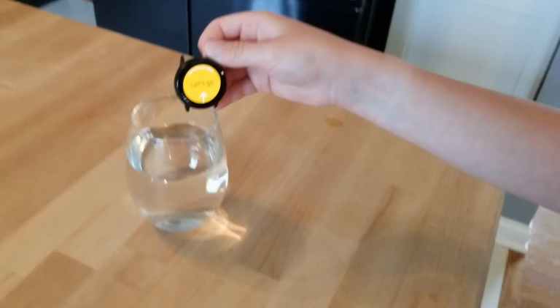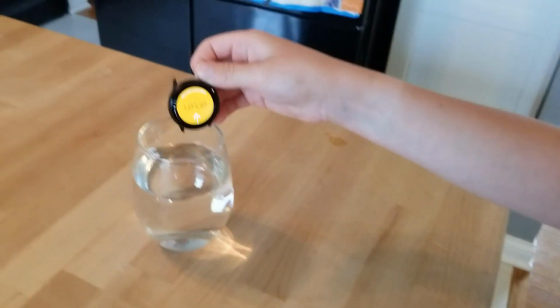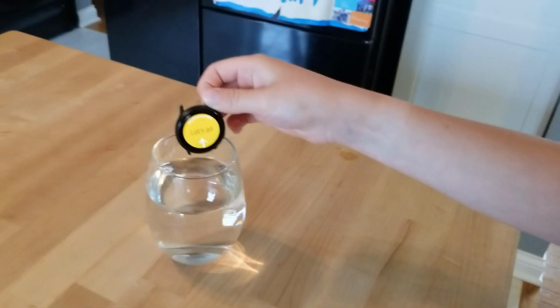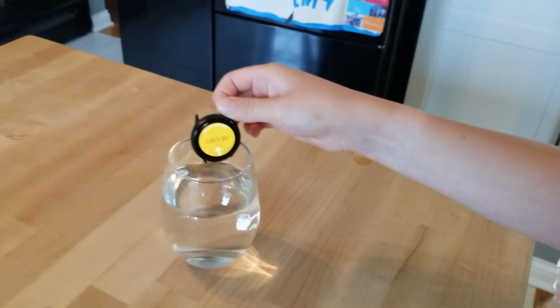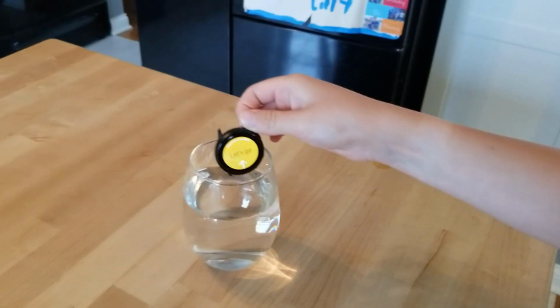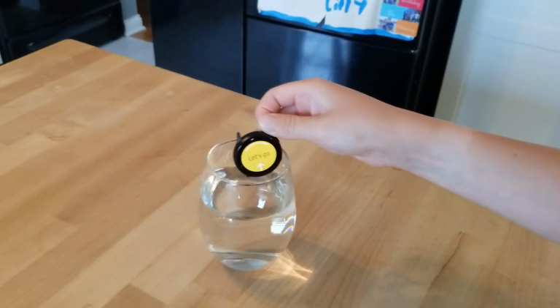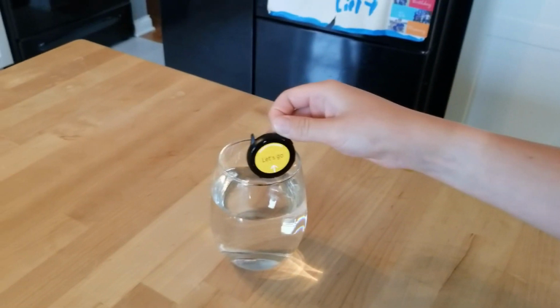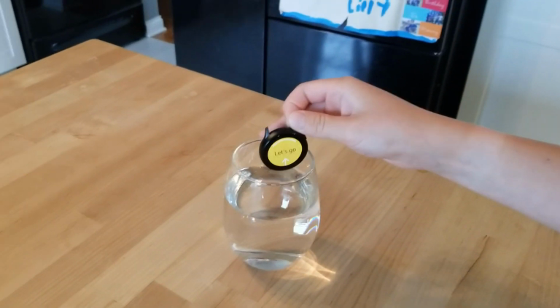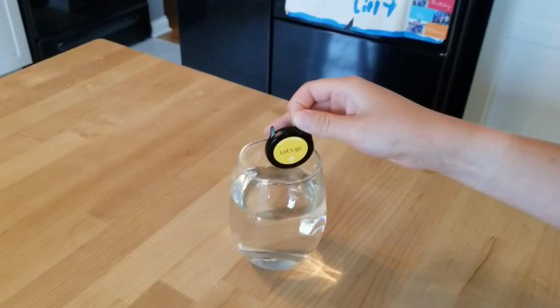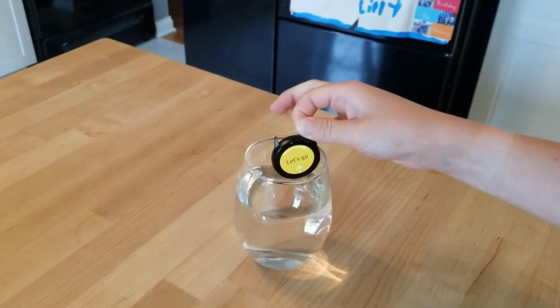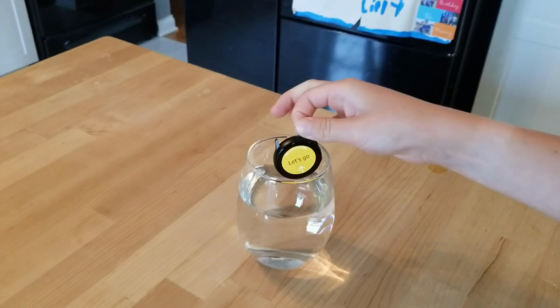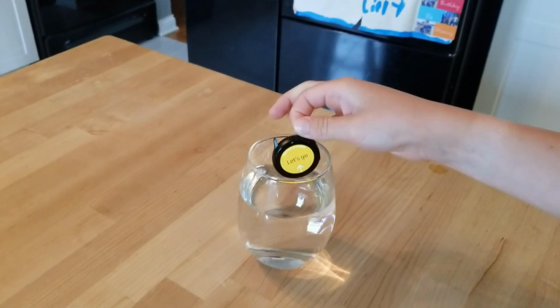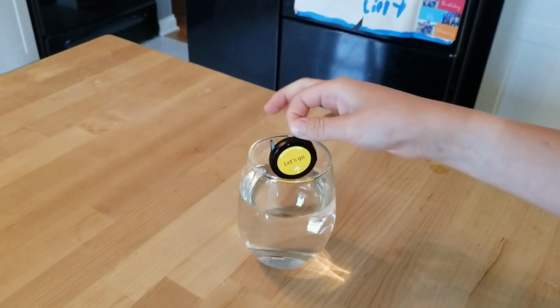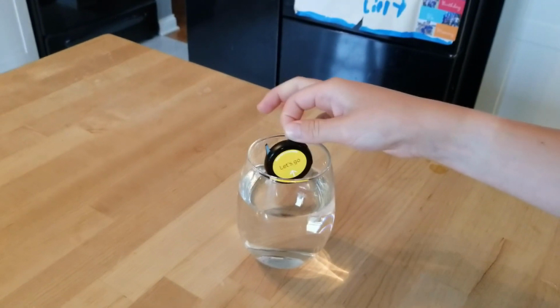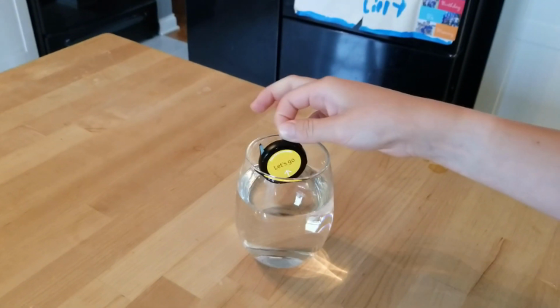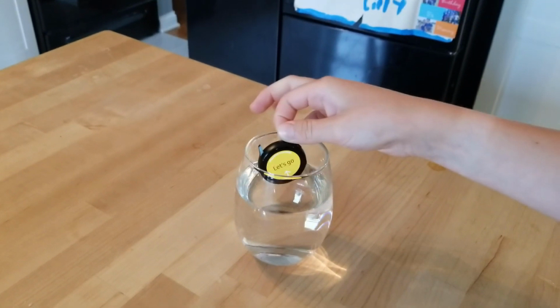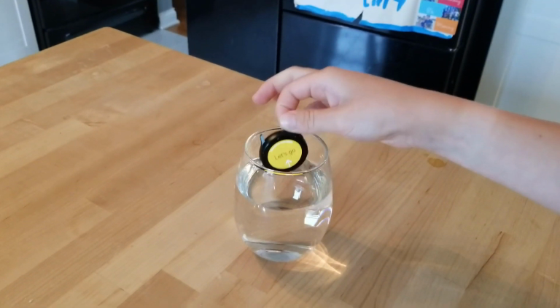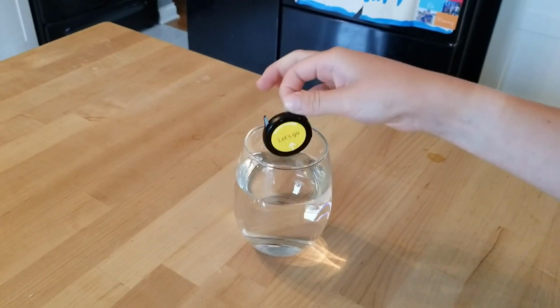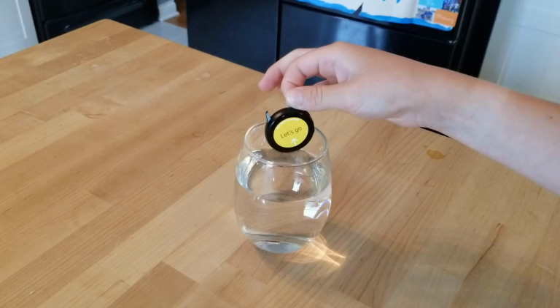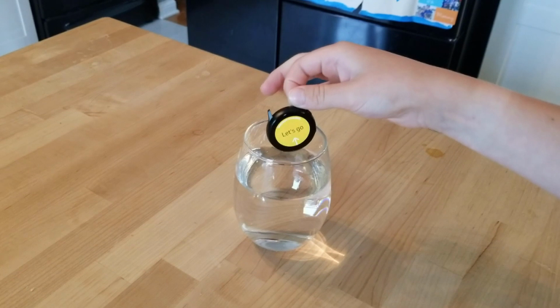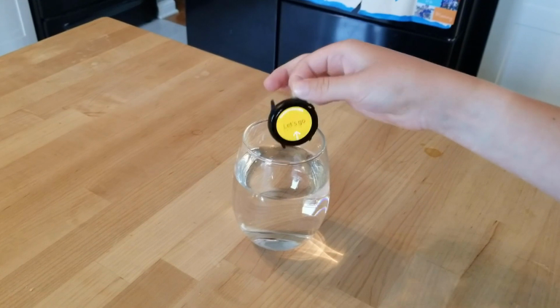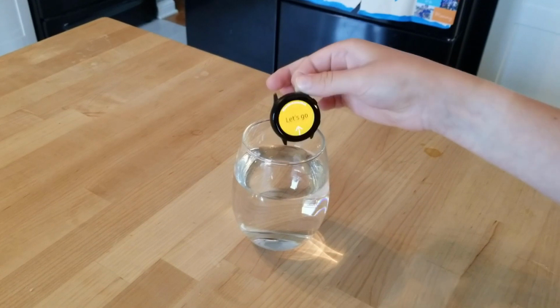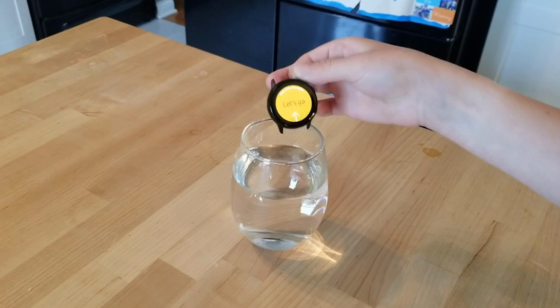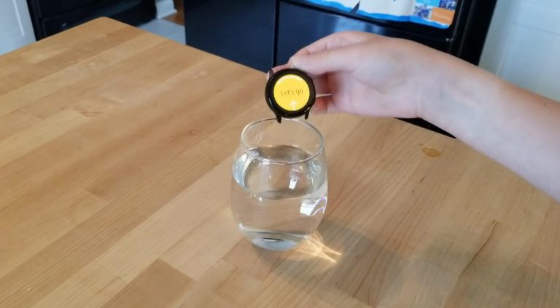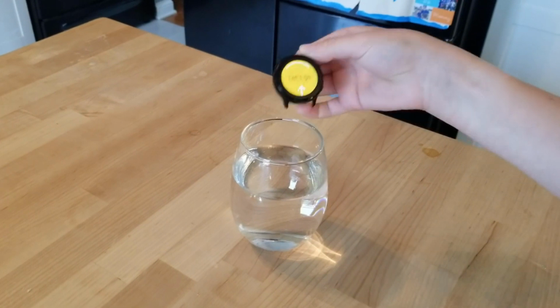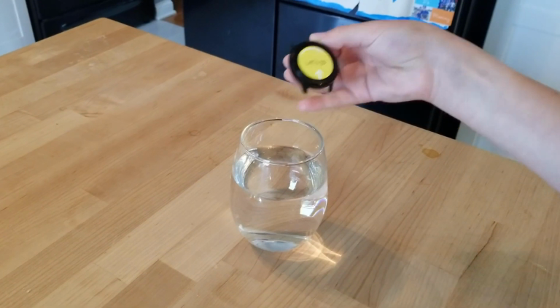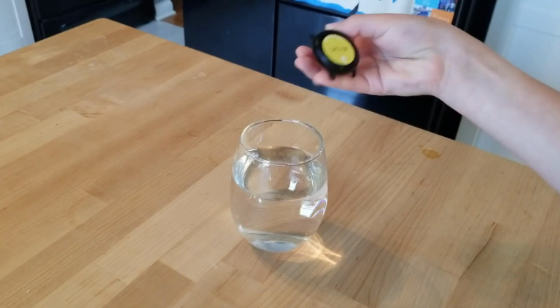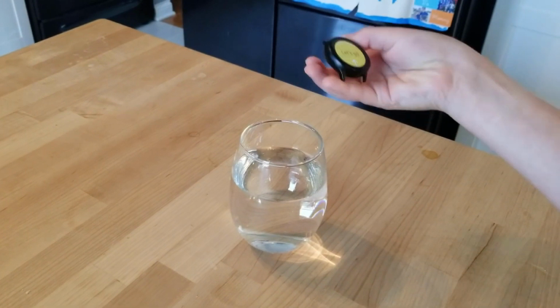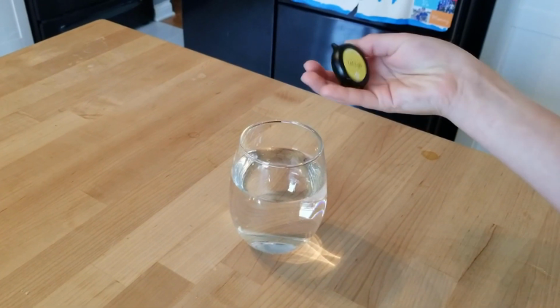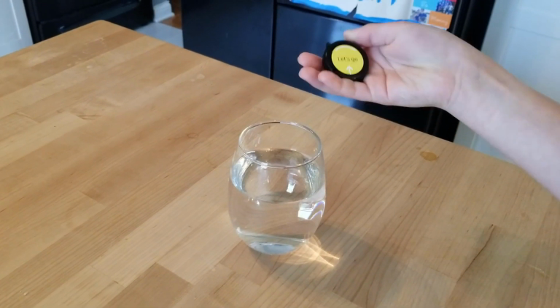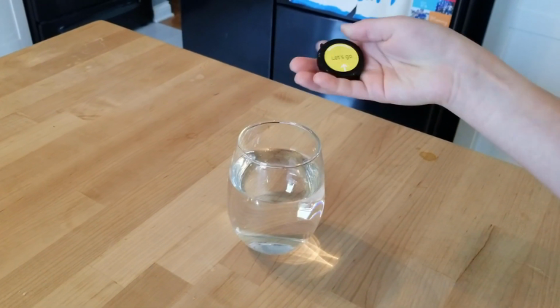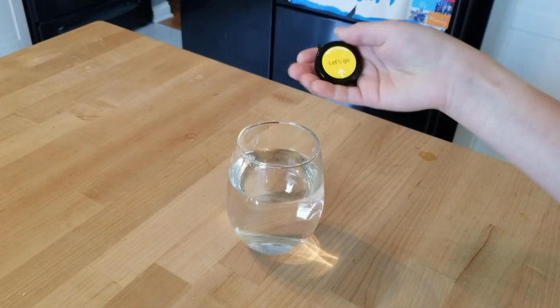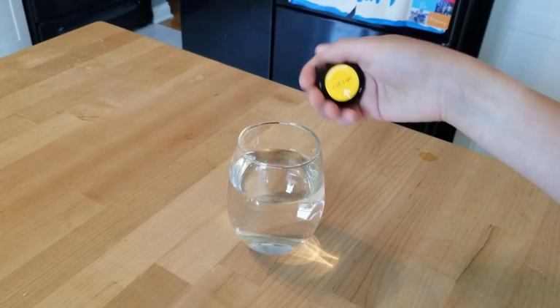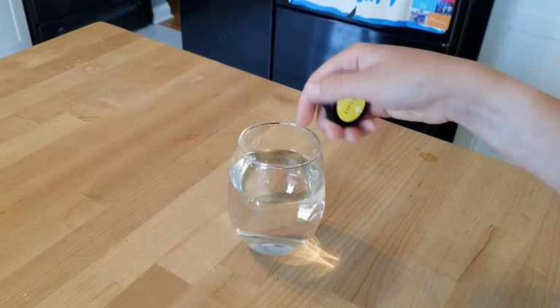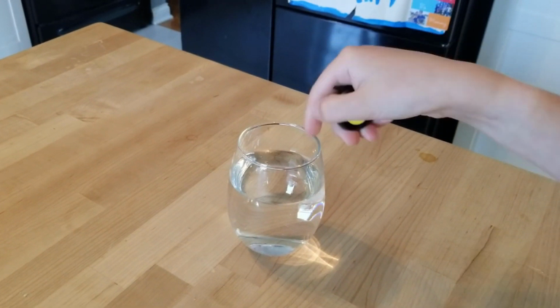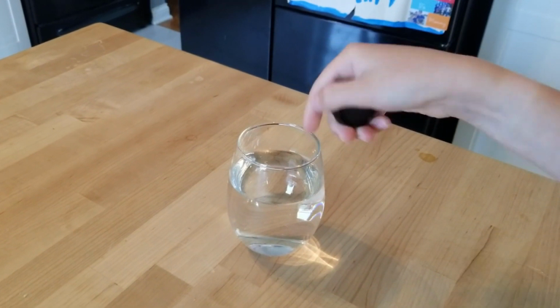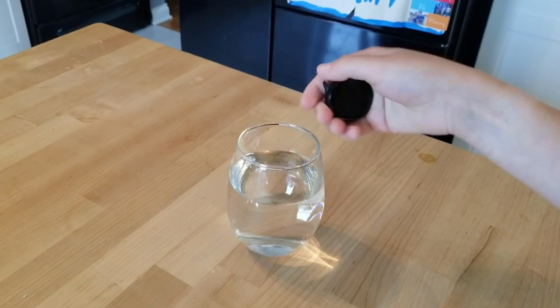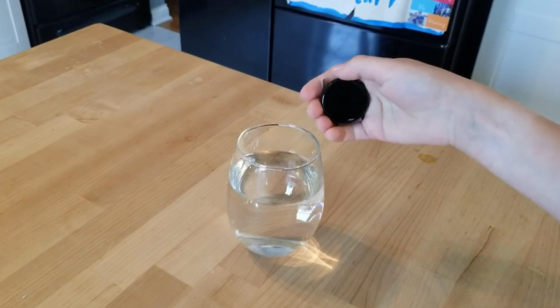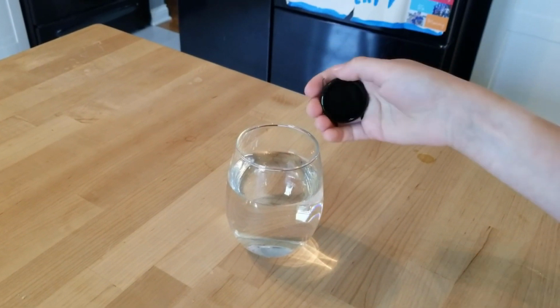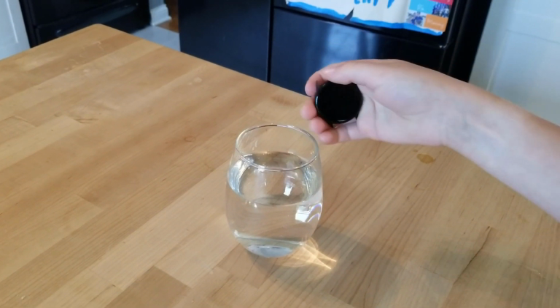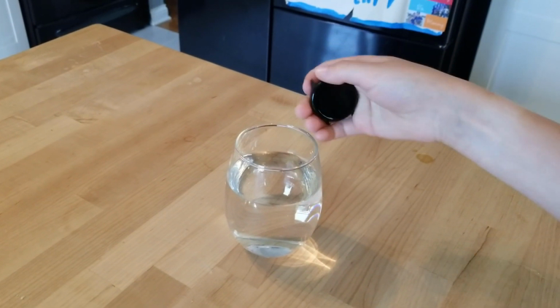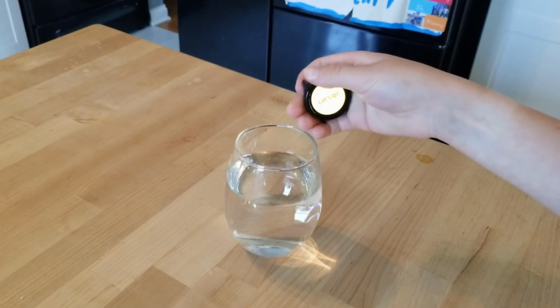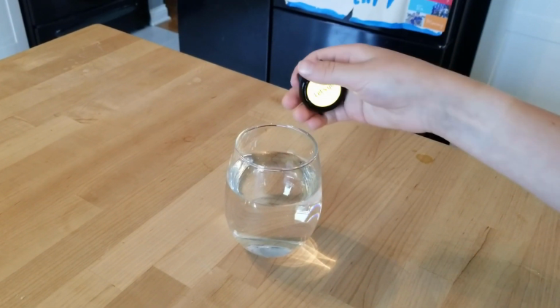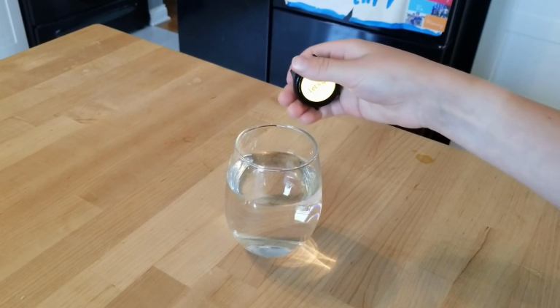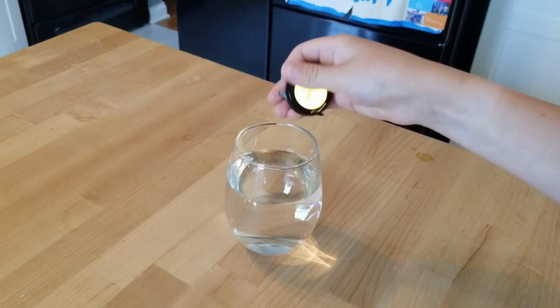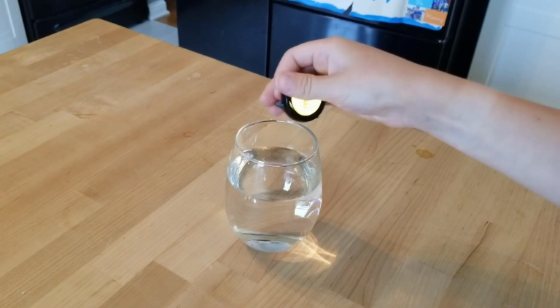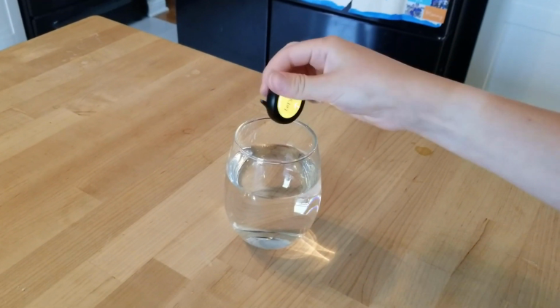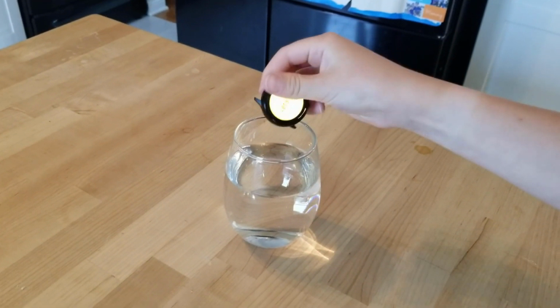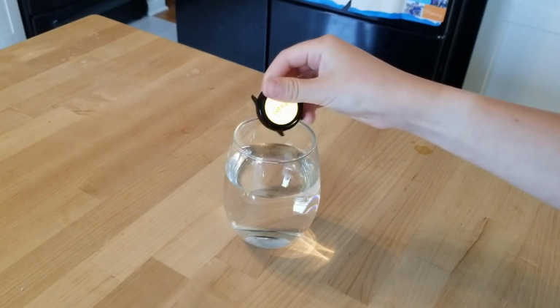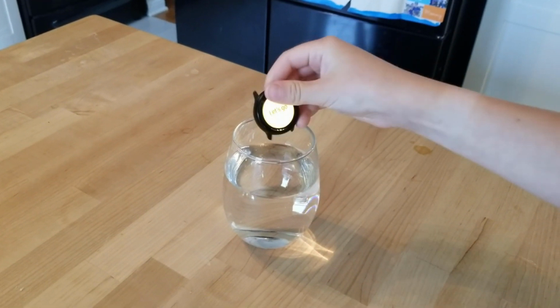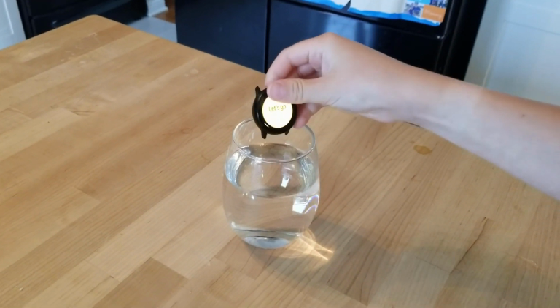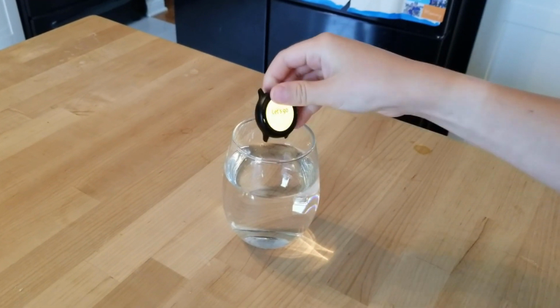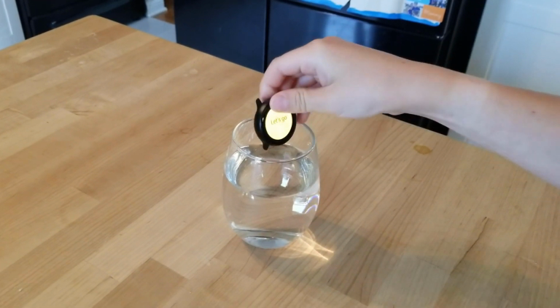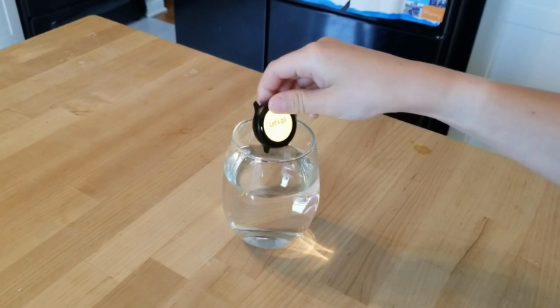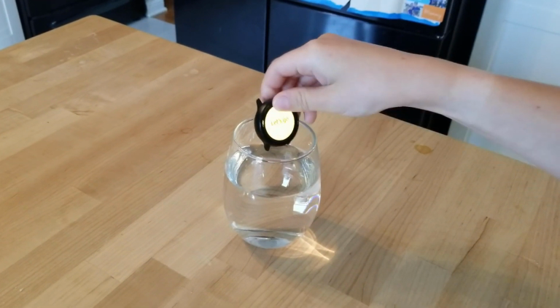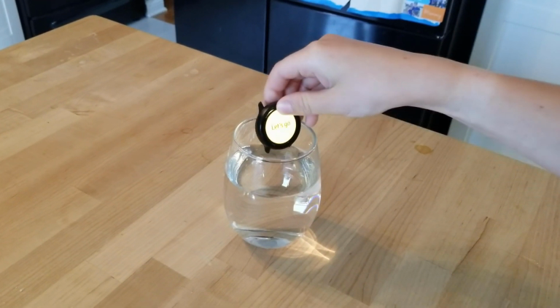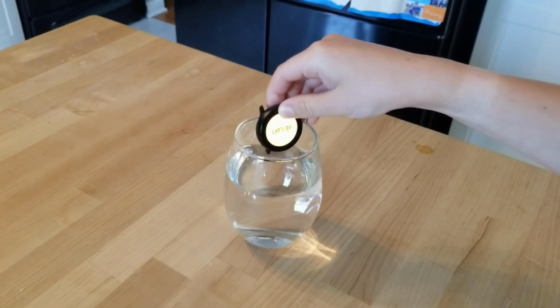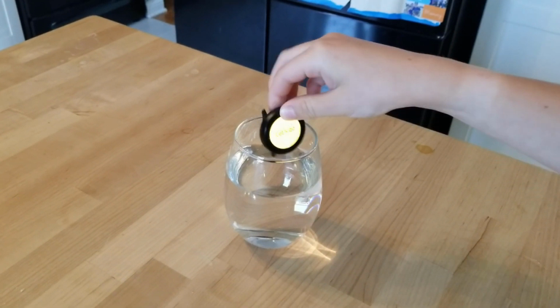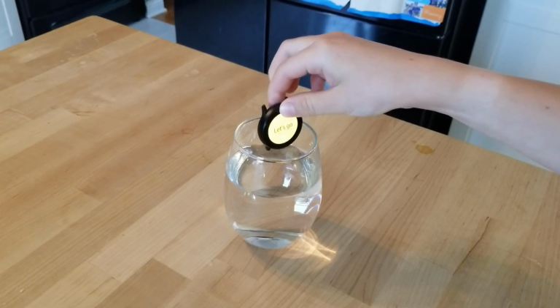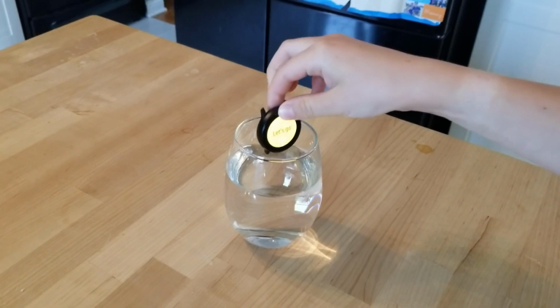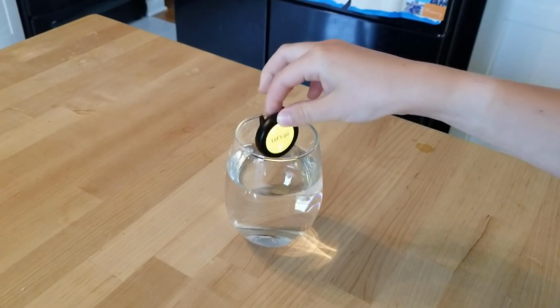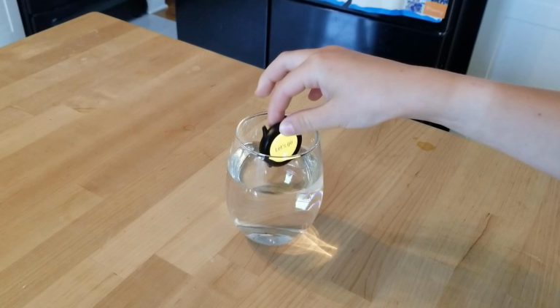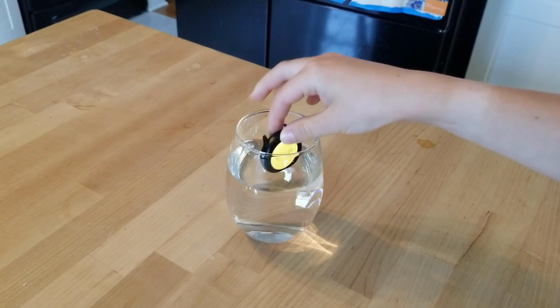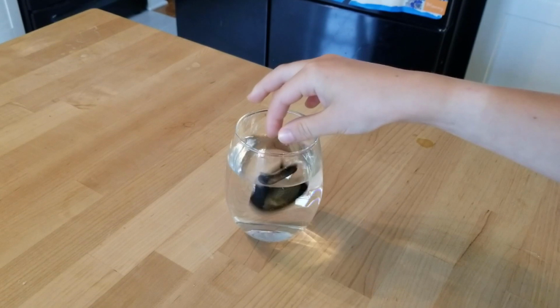We're going to be testing it to see if it will survive the bowl of water. So we'll do it — 3, 2, 1, go.